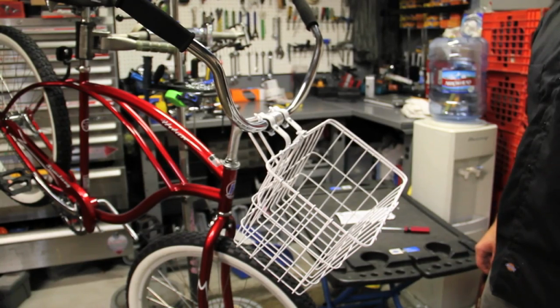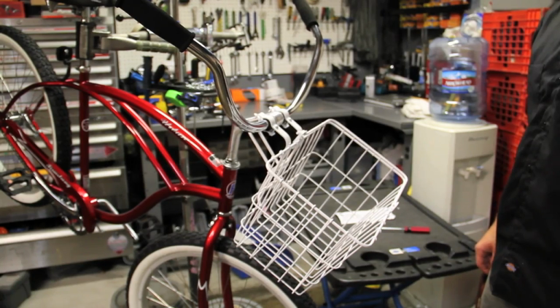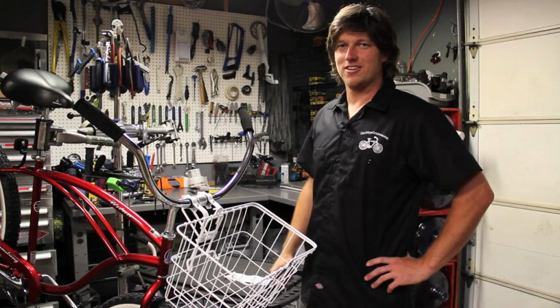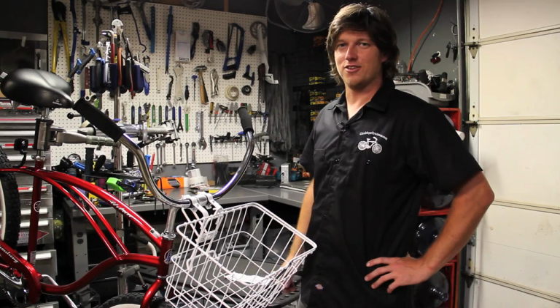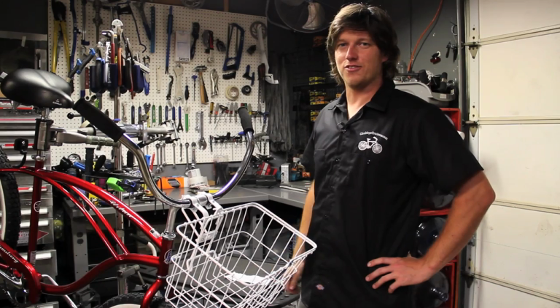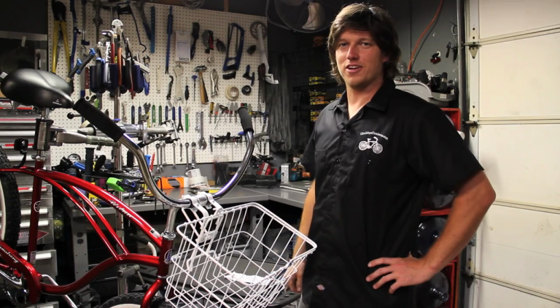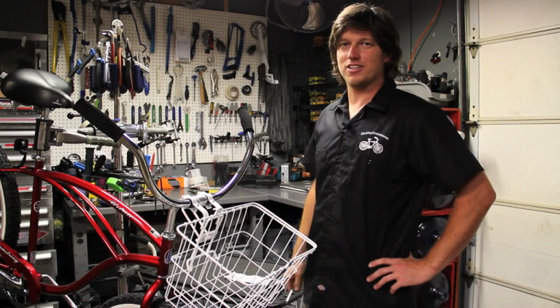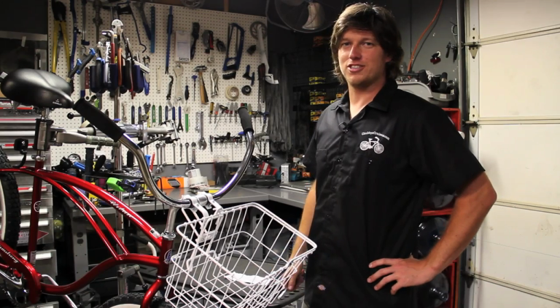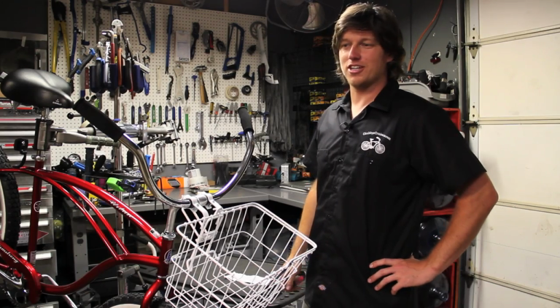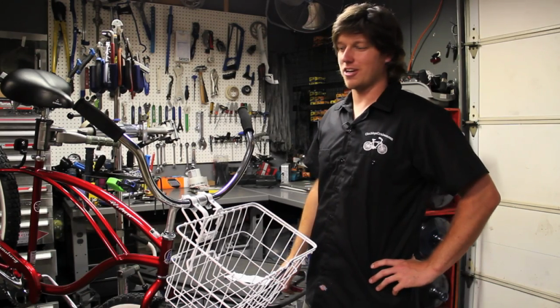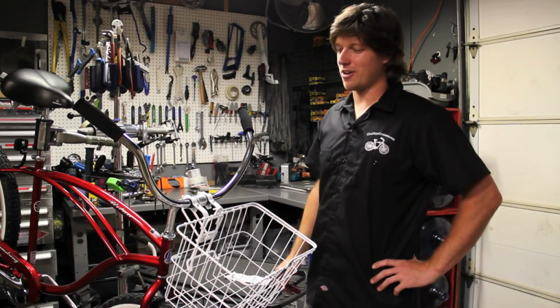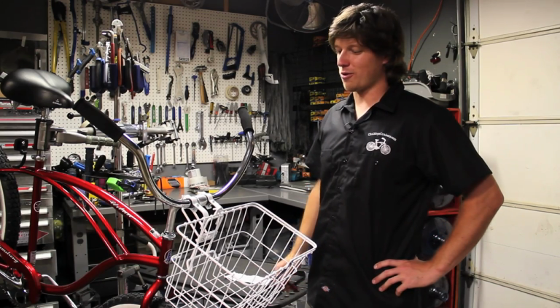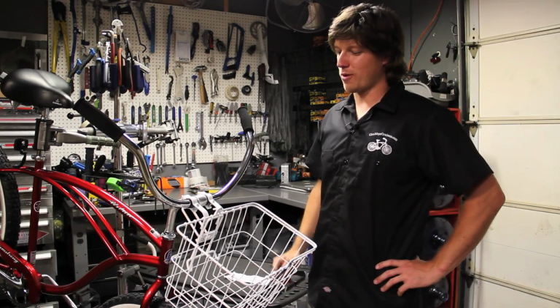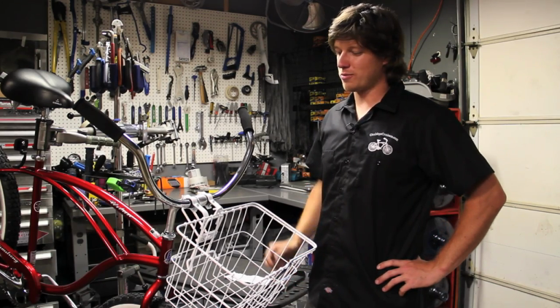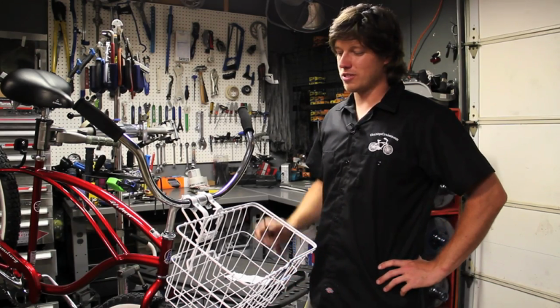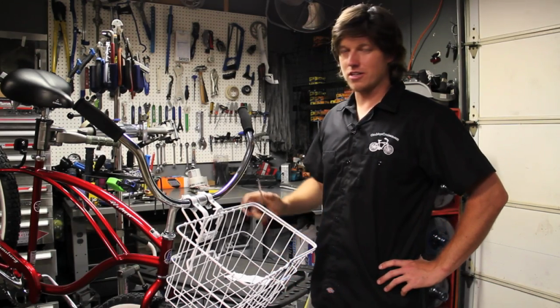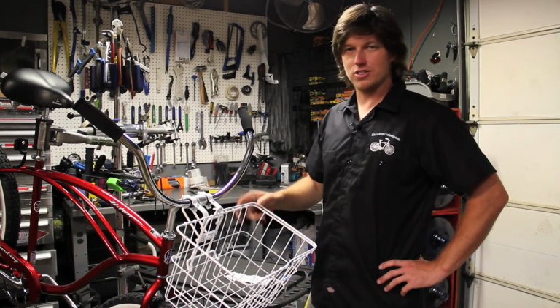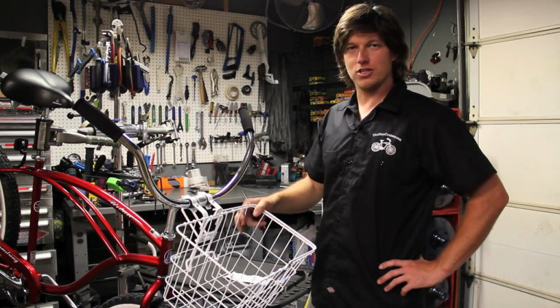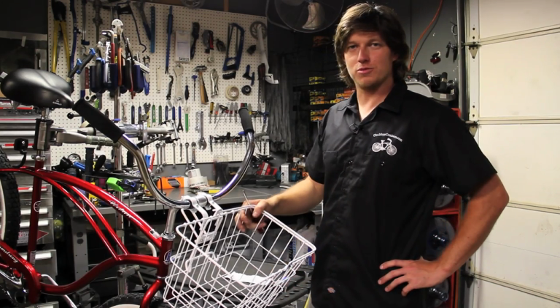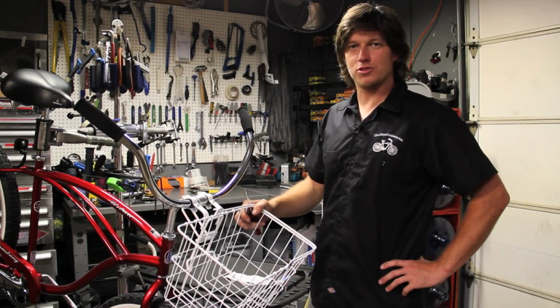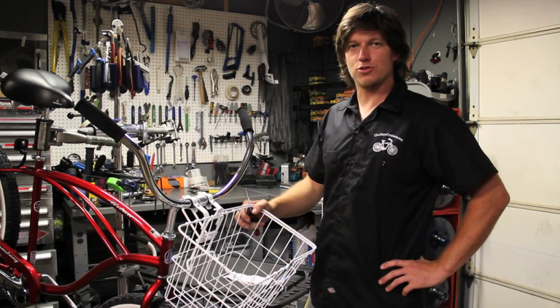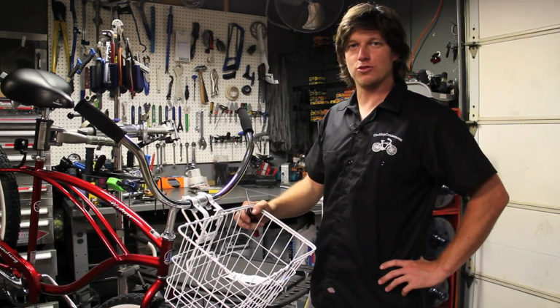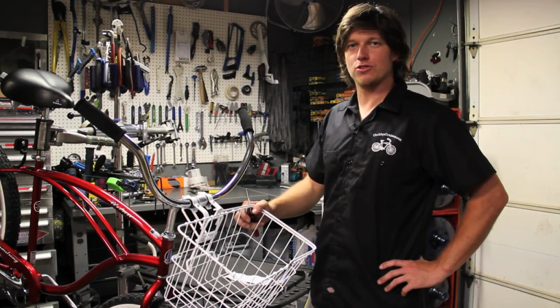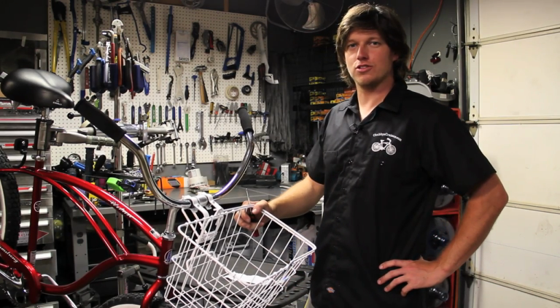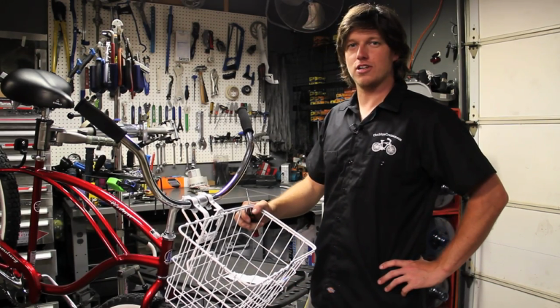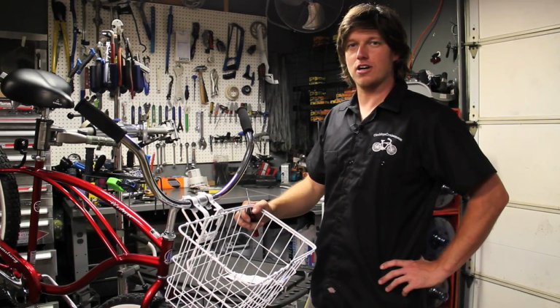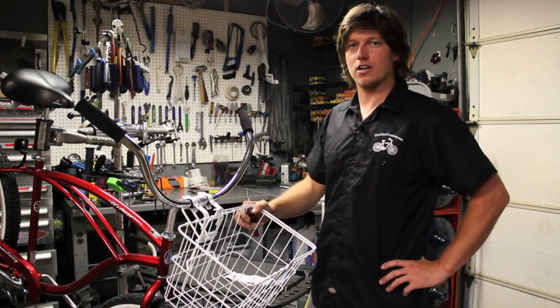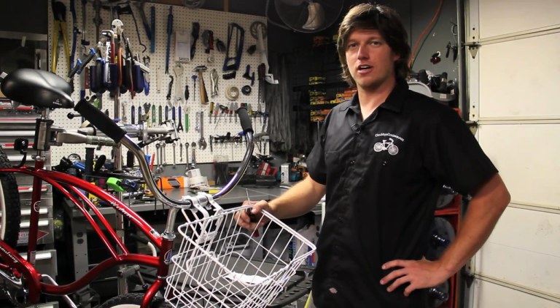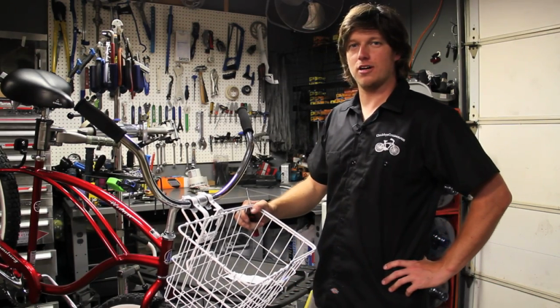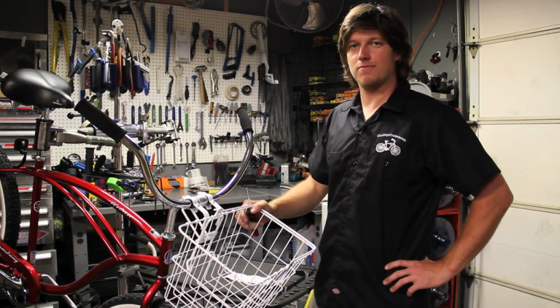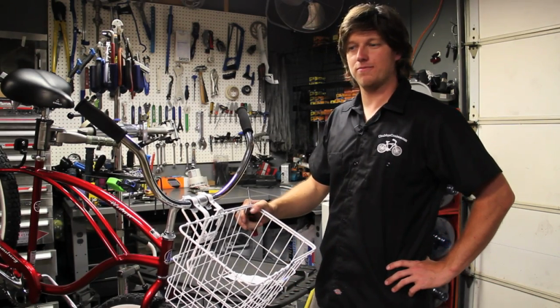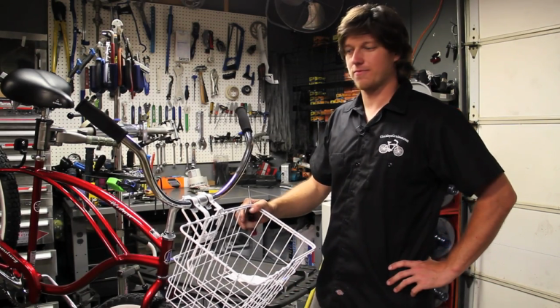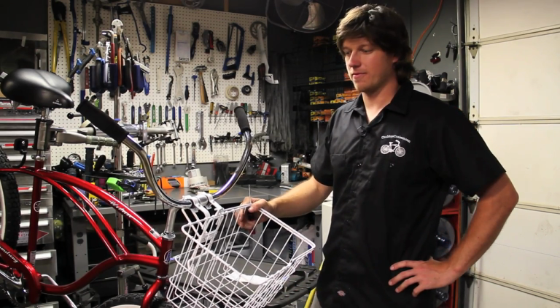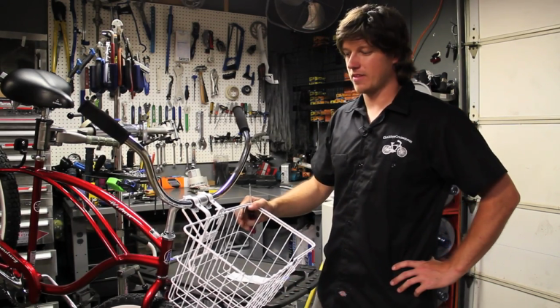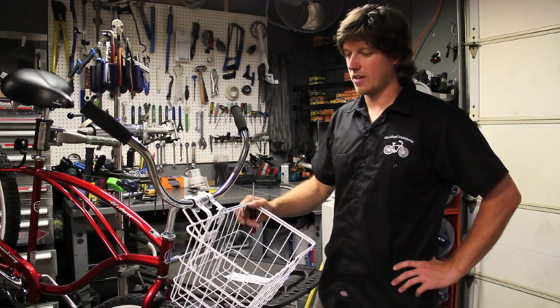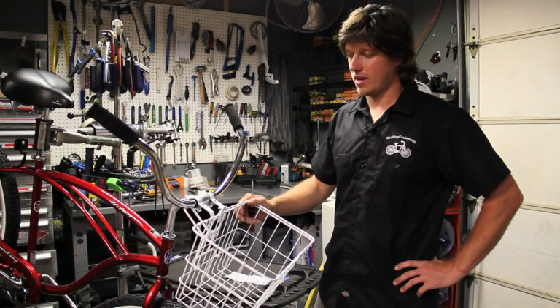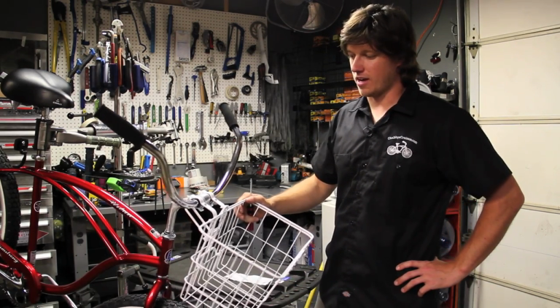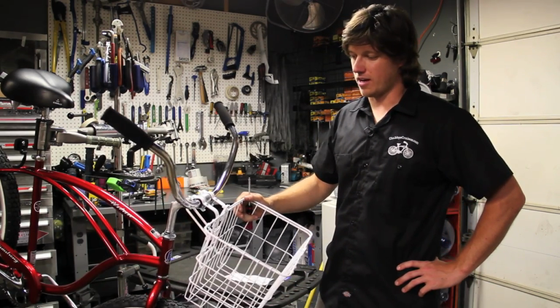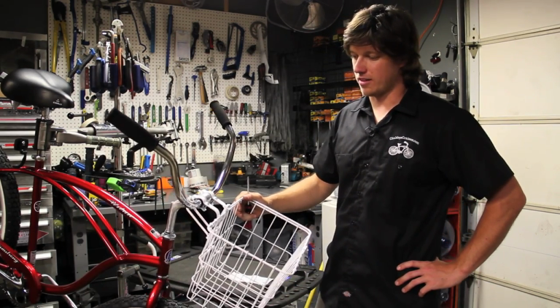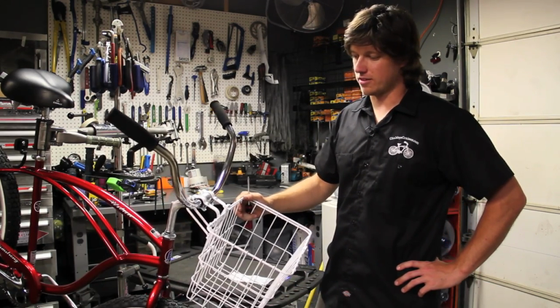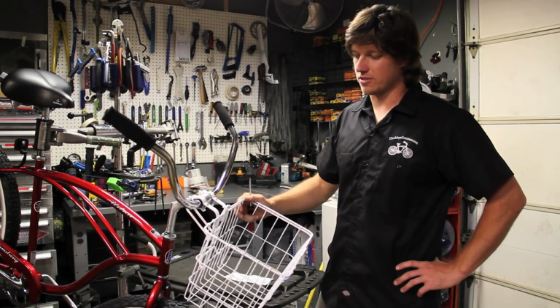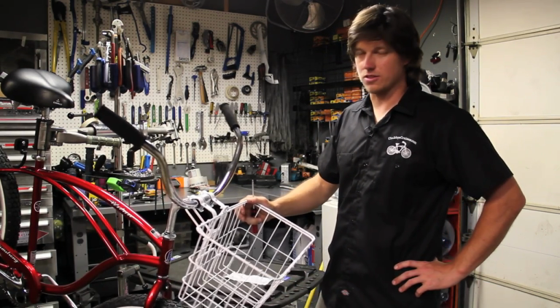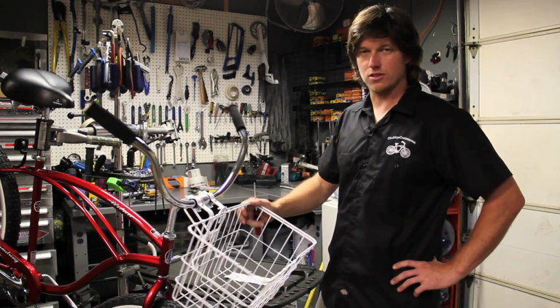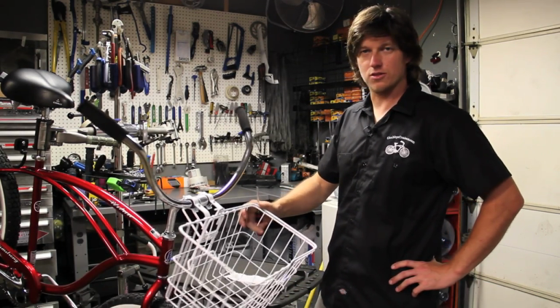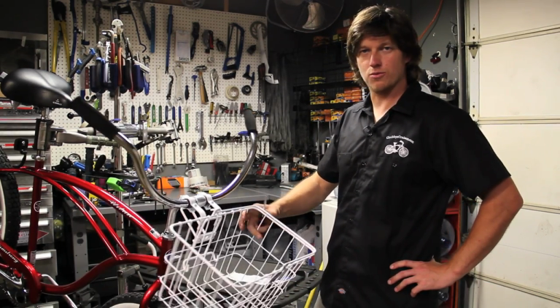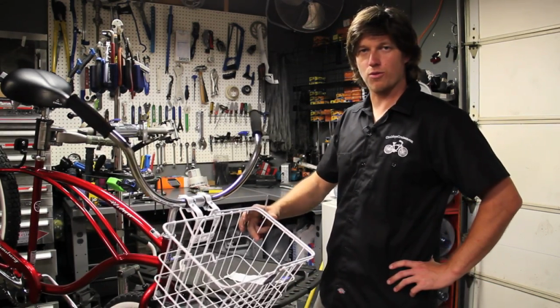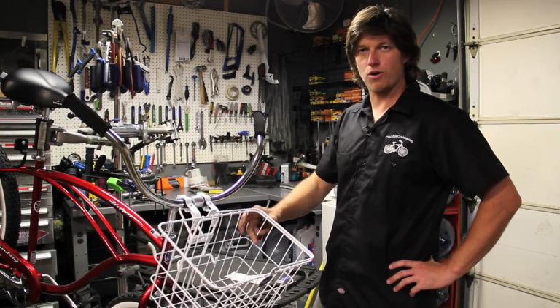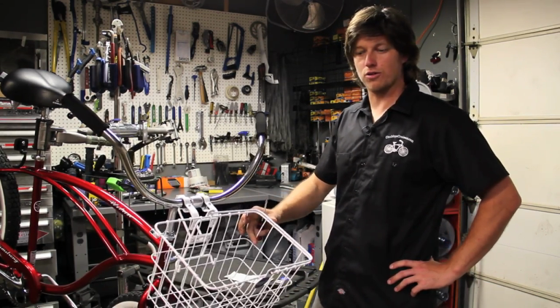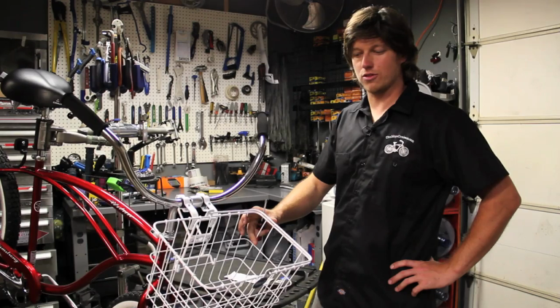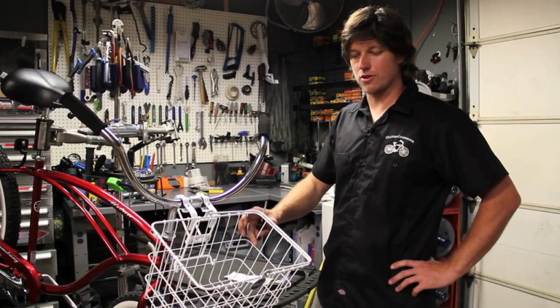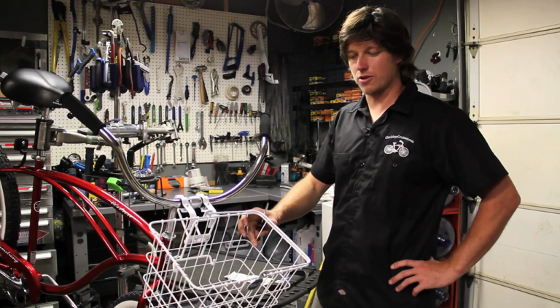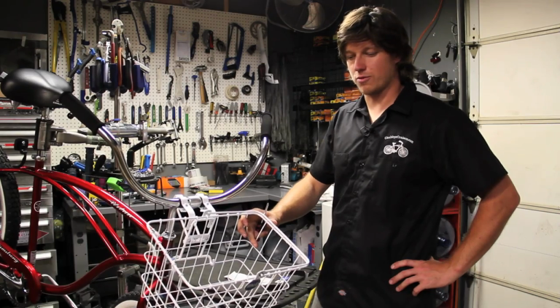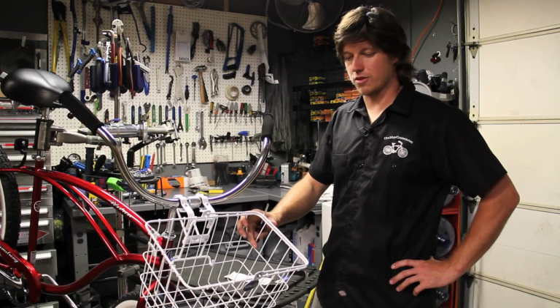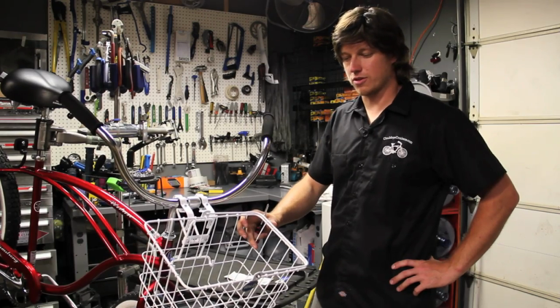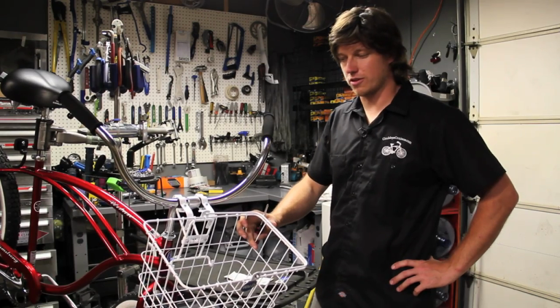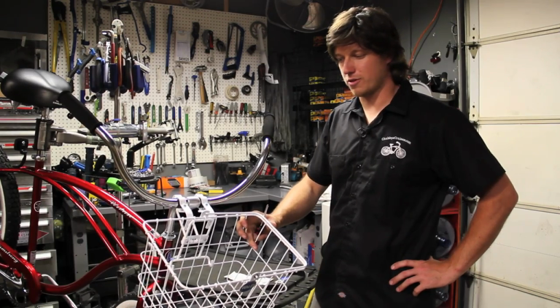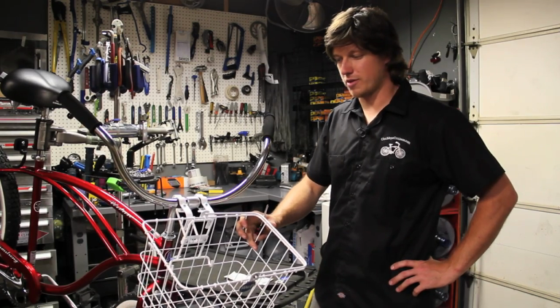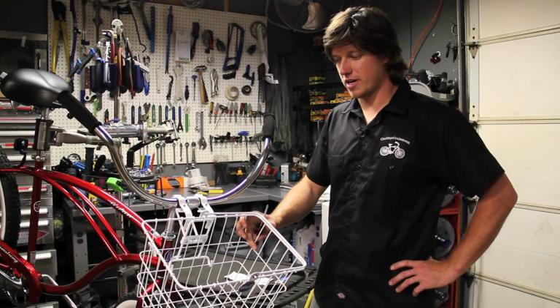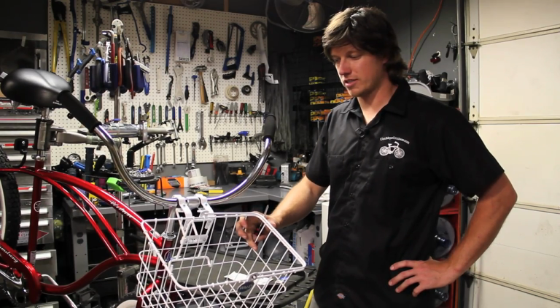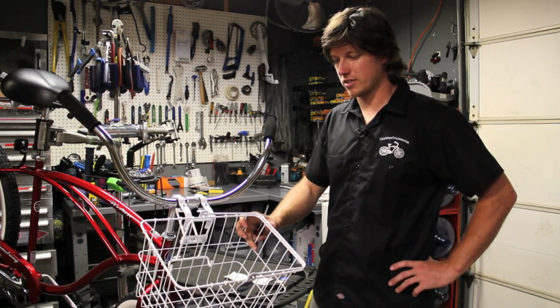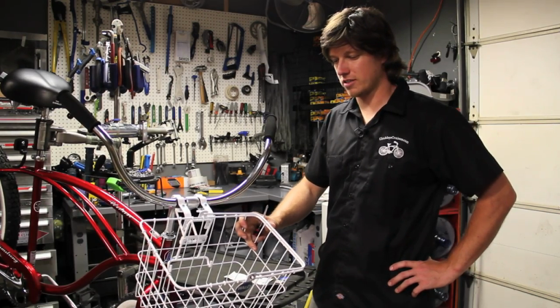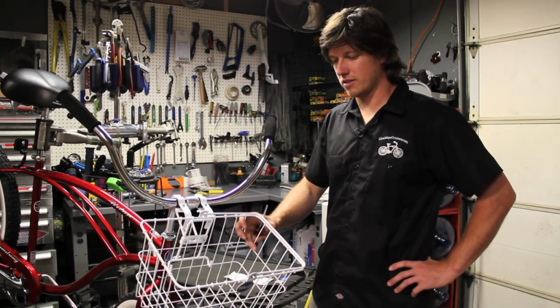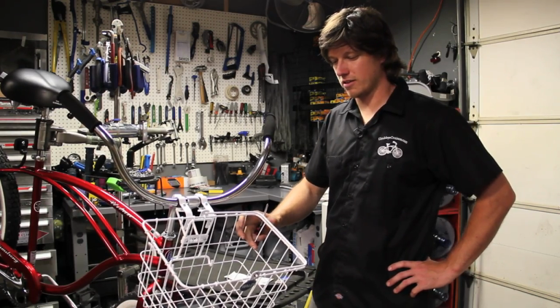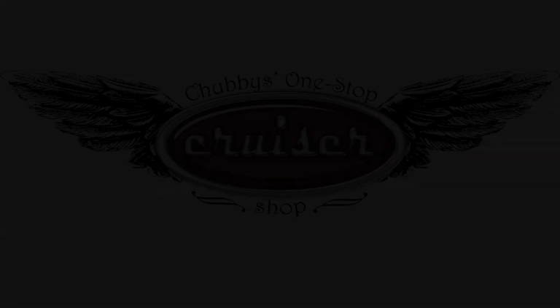Don't forget to check out our website at chubbiescruisers.com. This is the Wald 3133 basket.